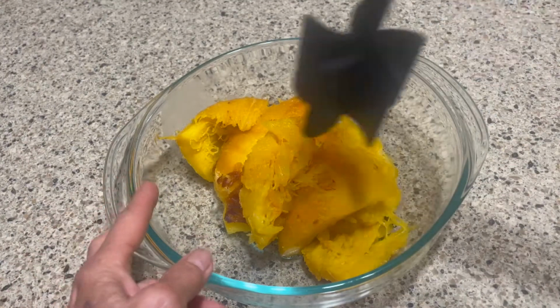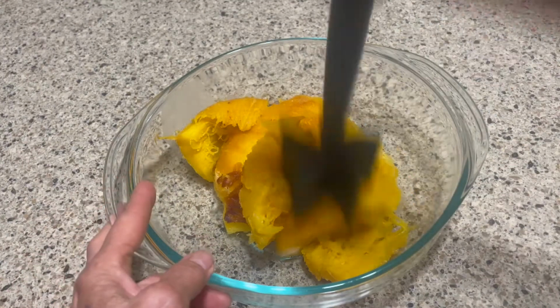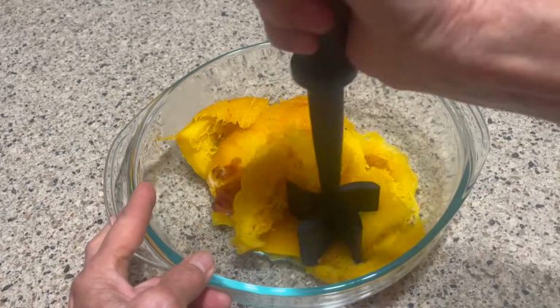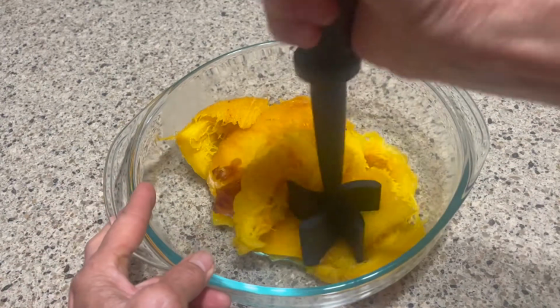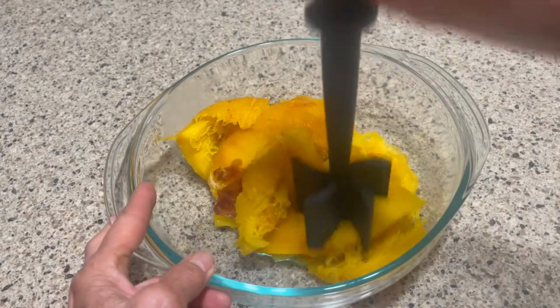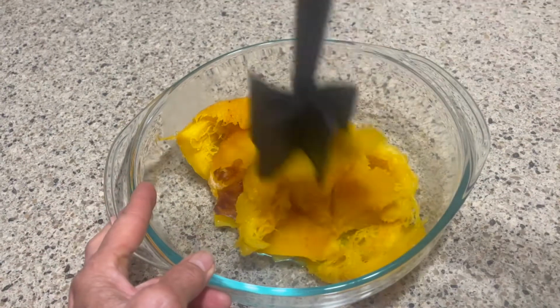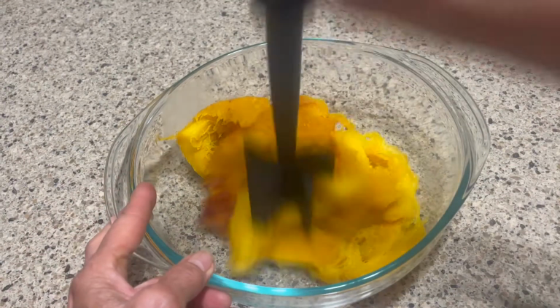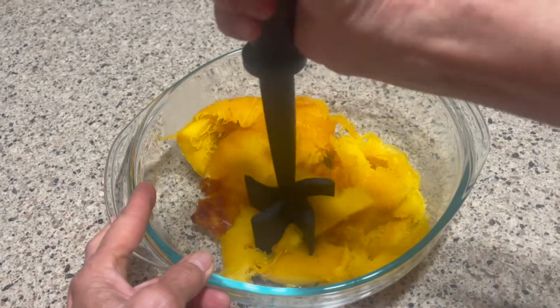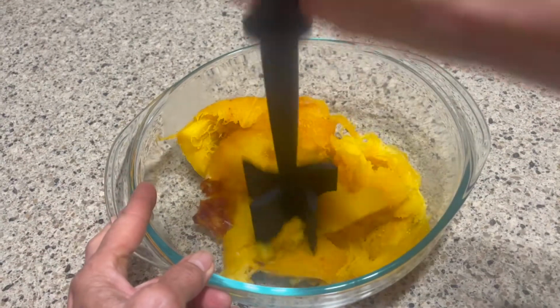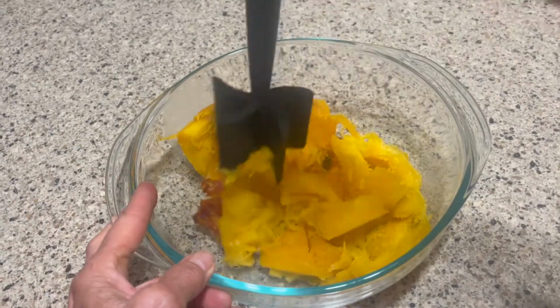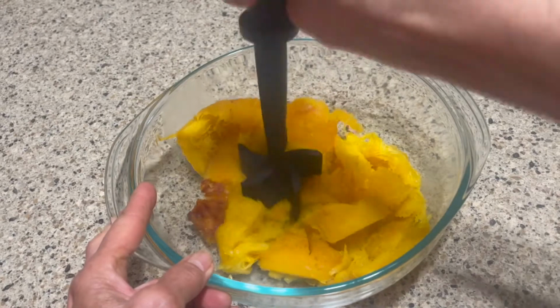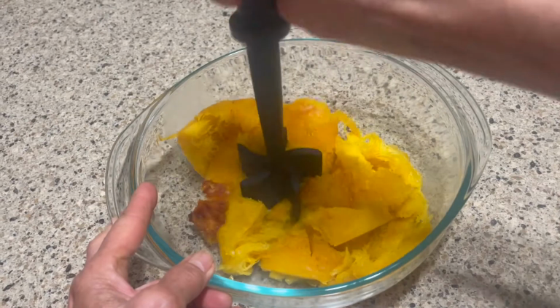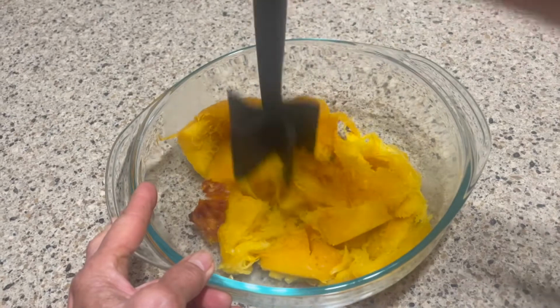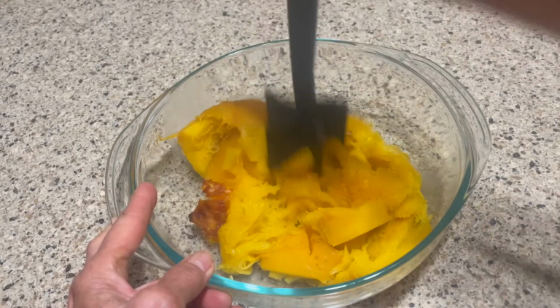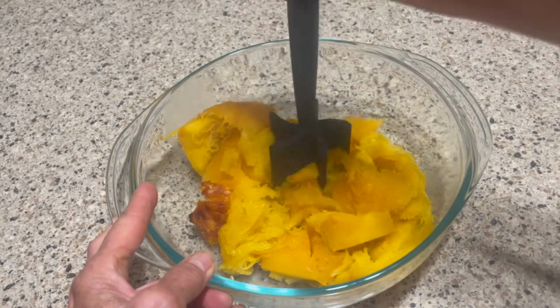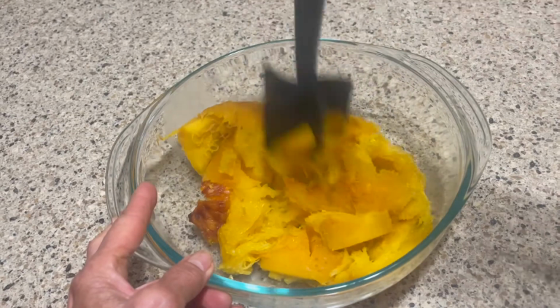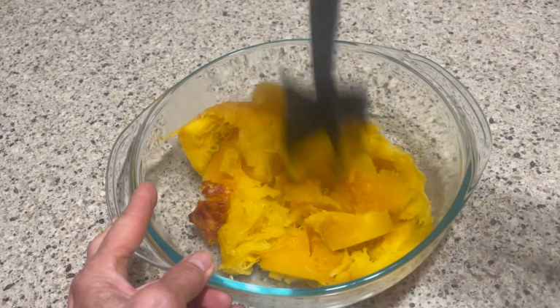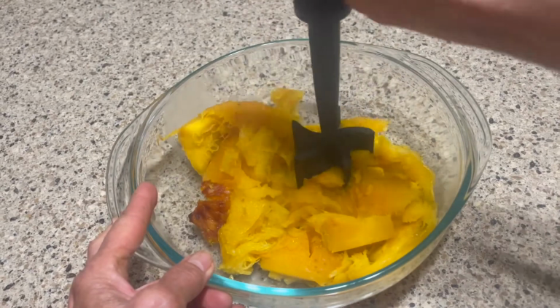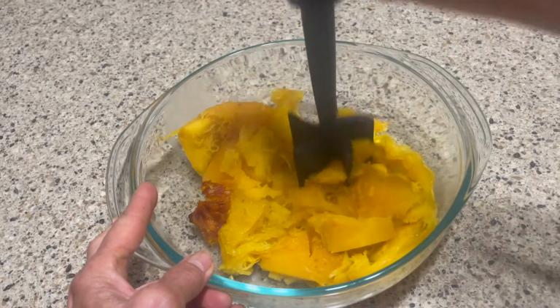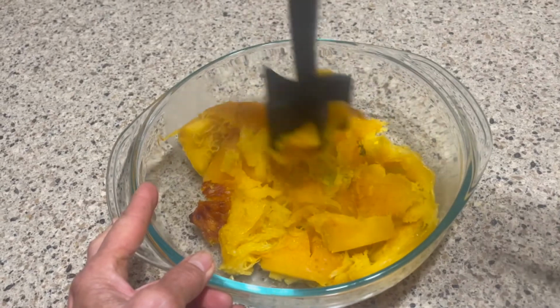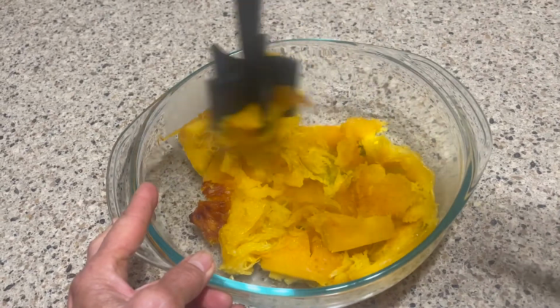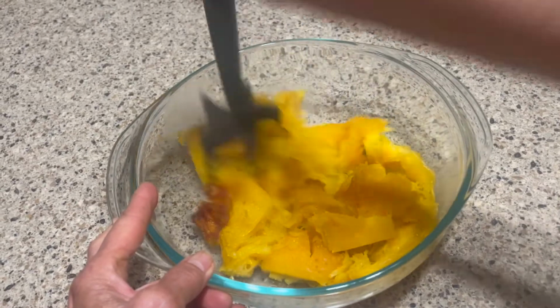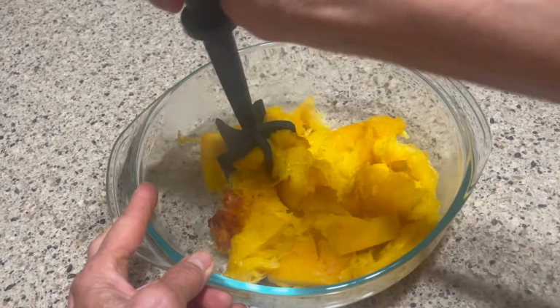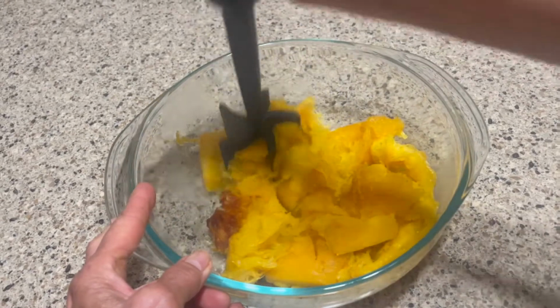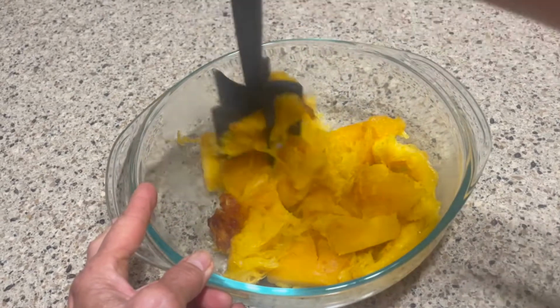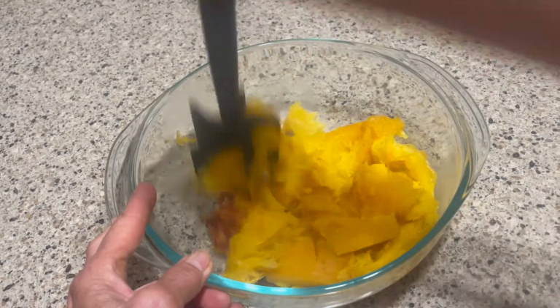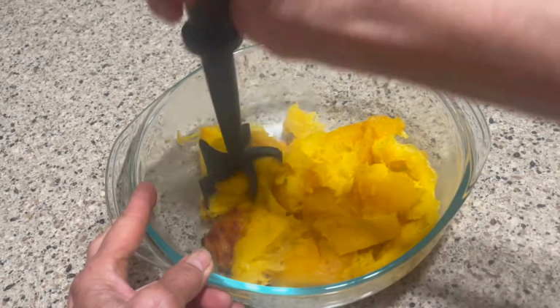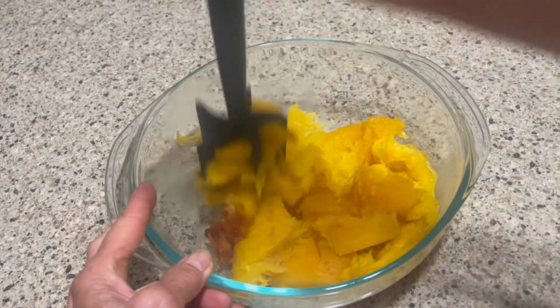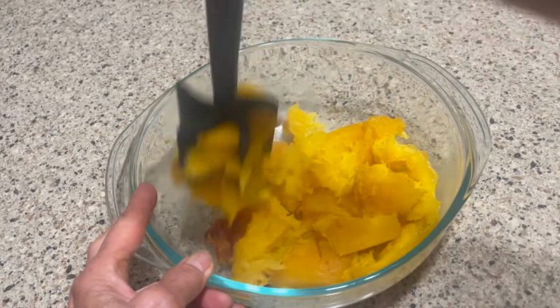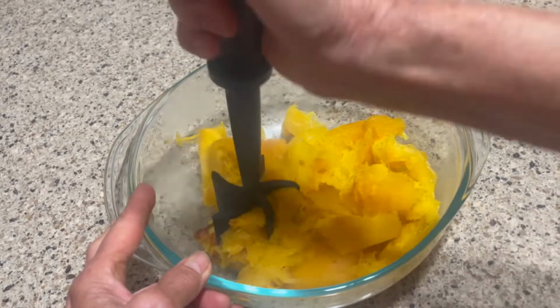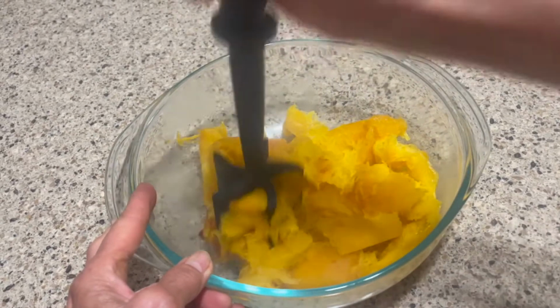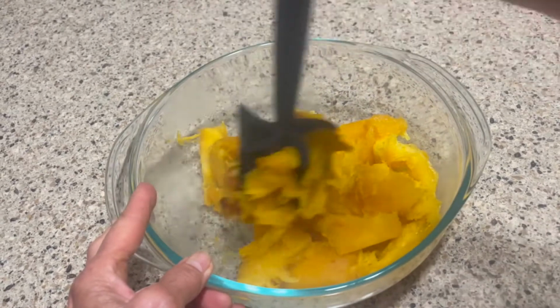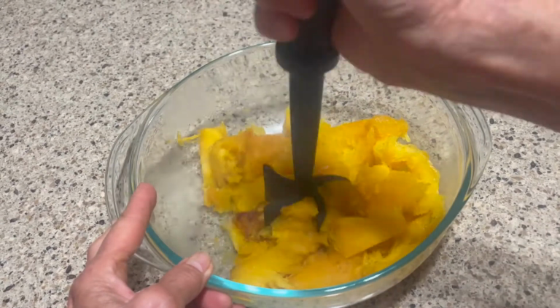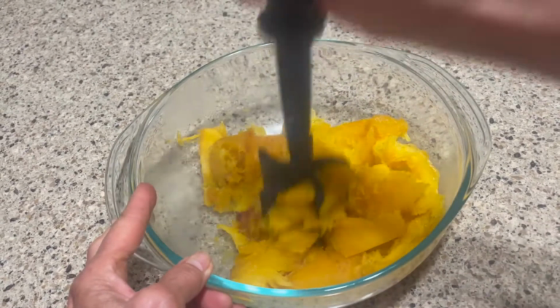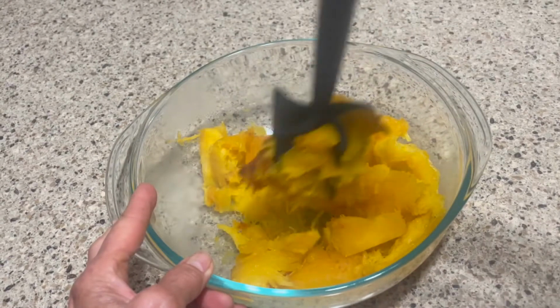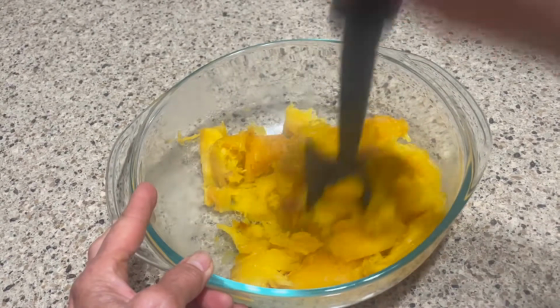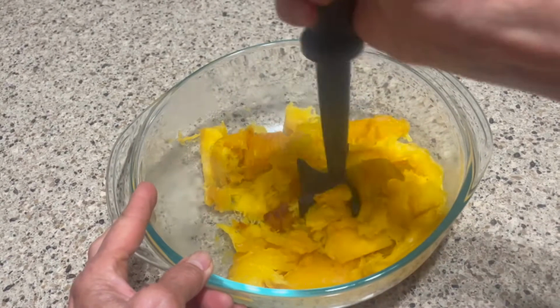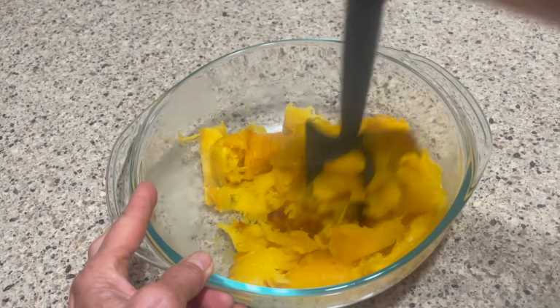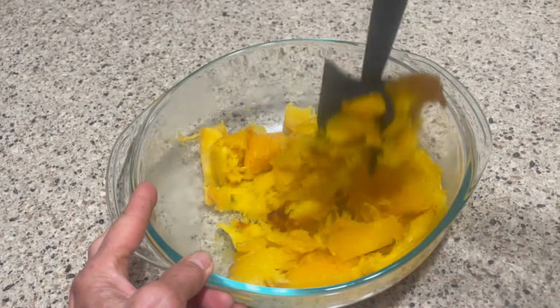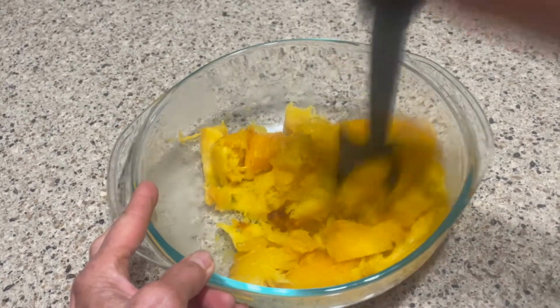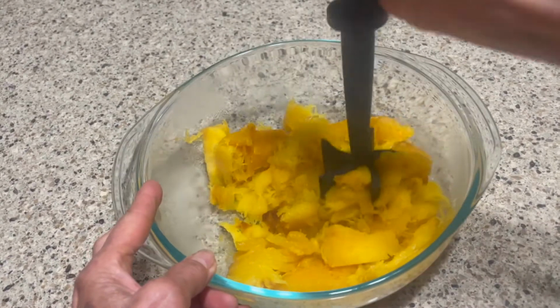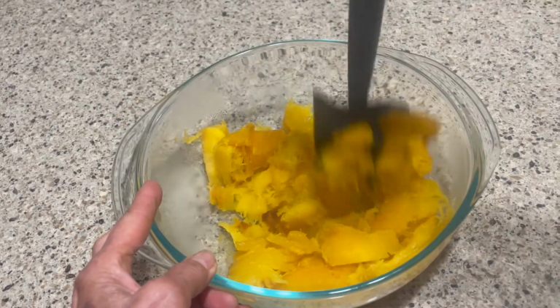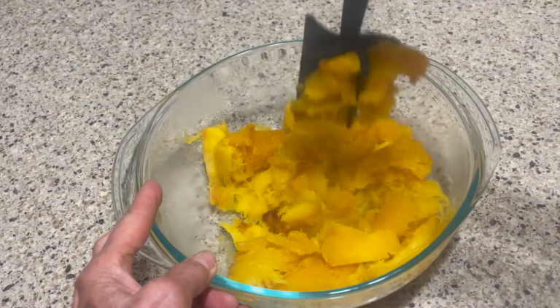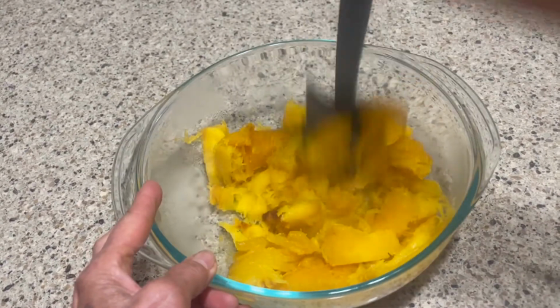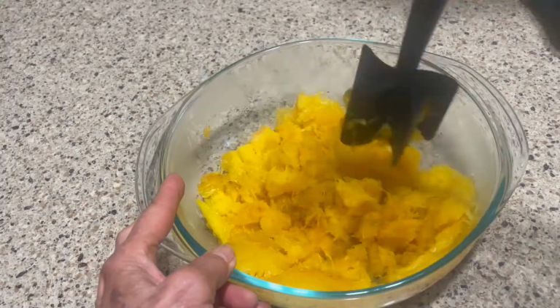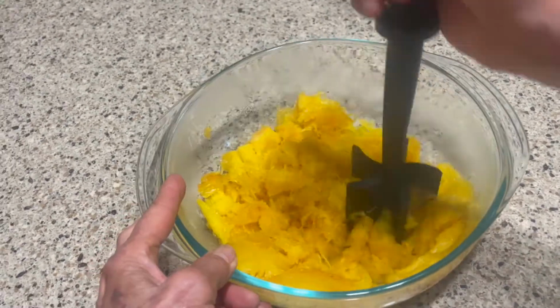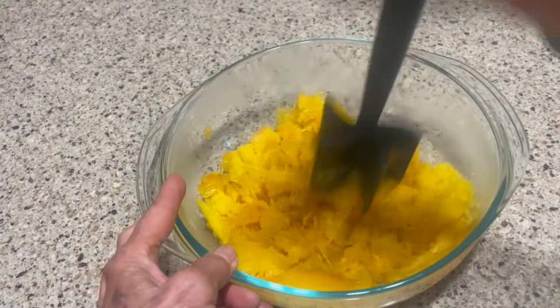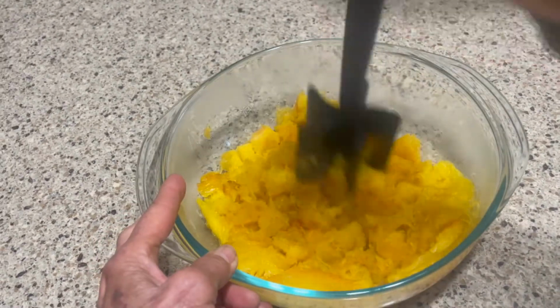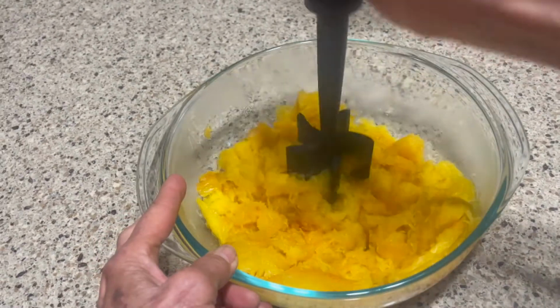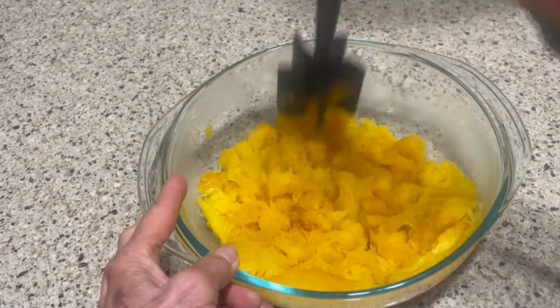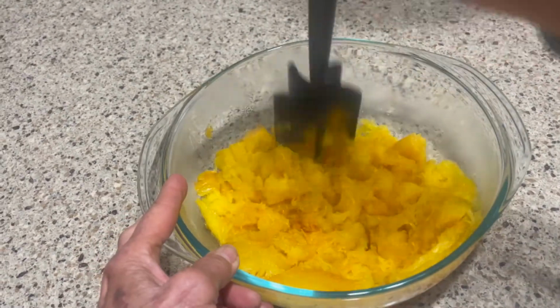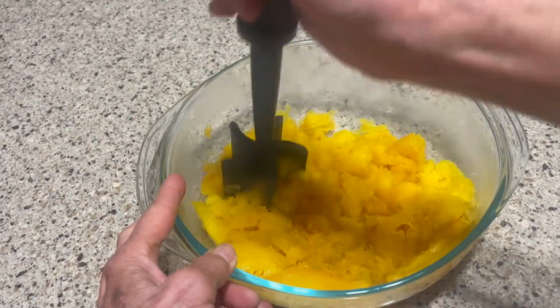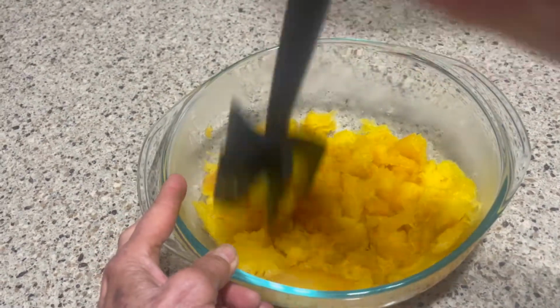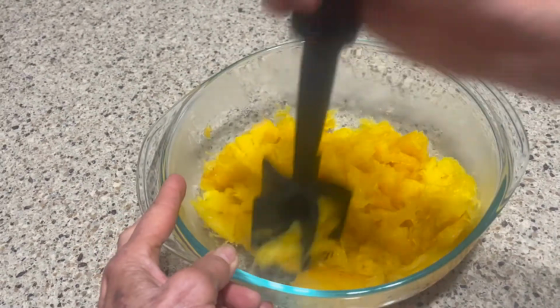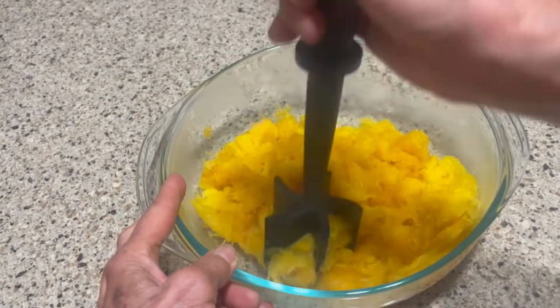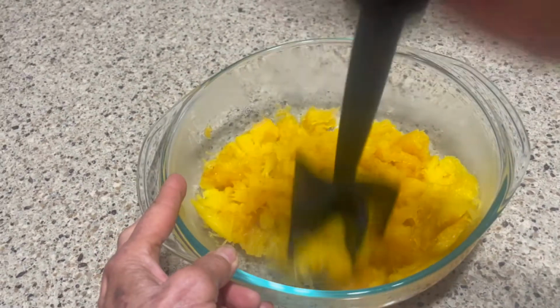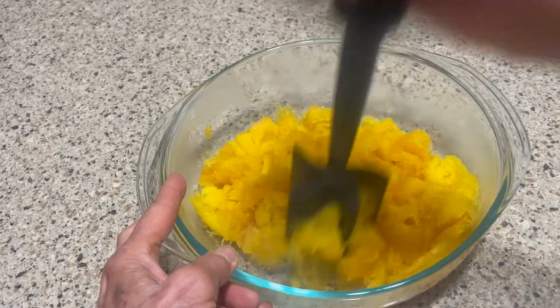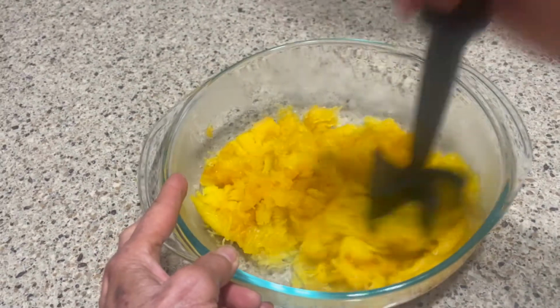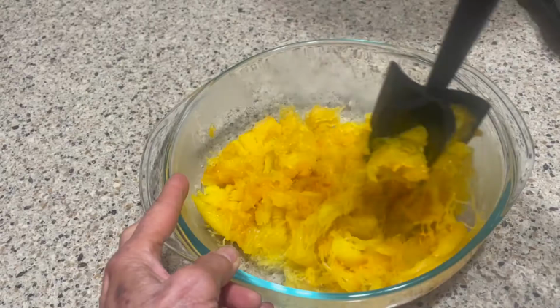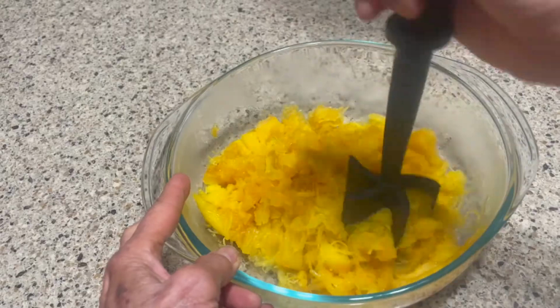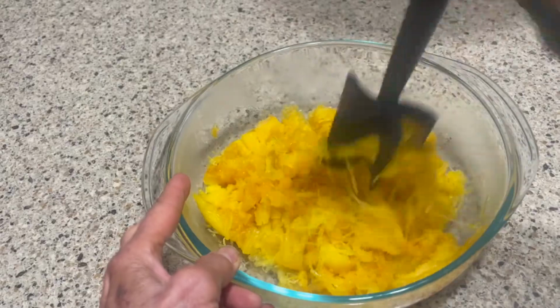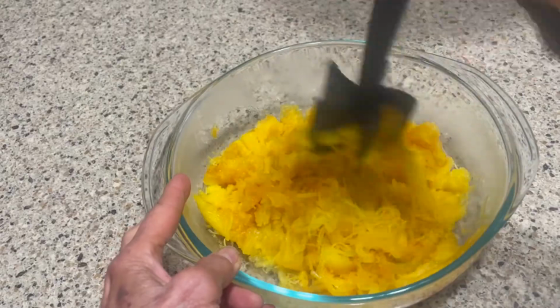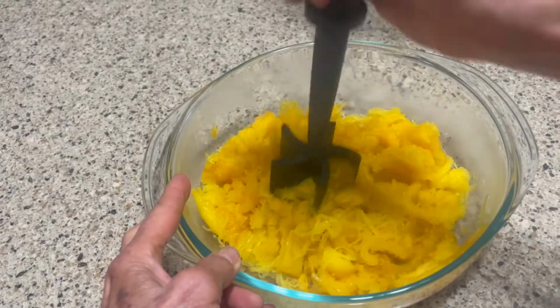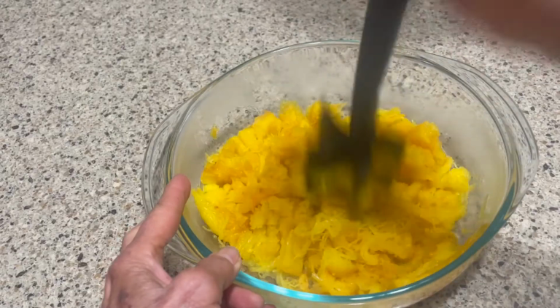Now you have it, and for these cookies you'll want to mash this up well in a bowl. Now you're ready to make your favorite pumpkin treats.